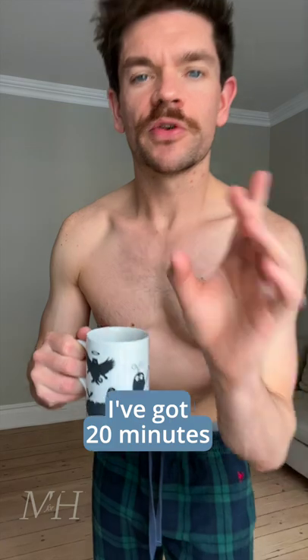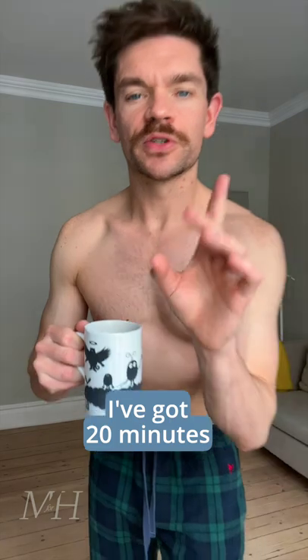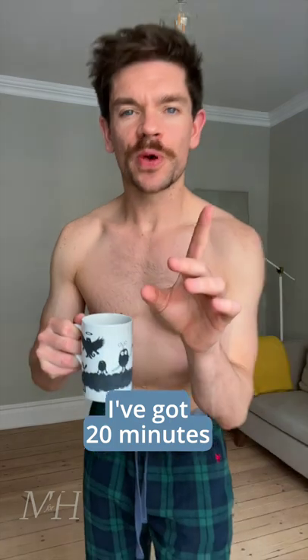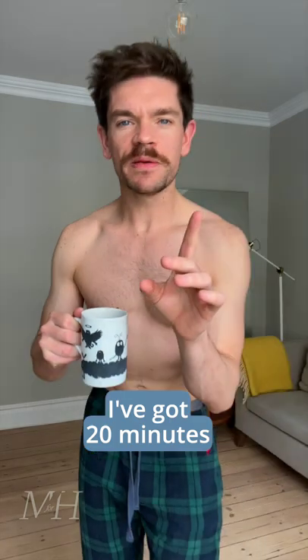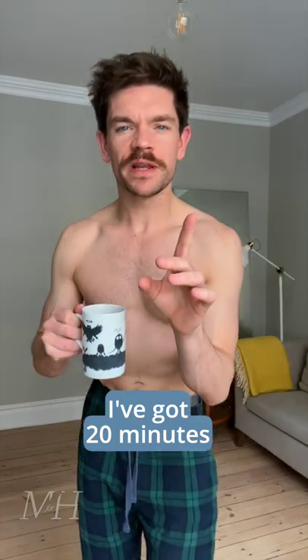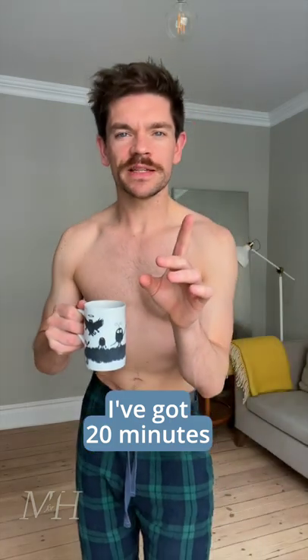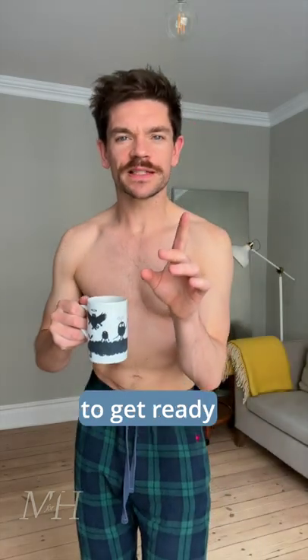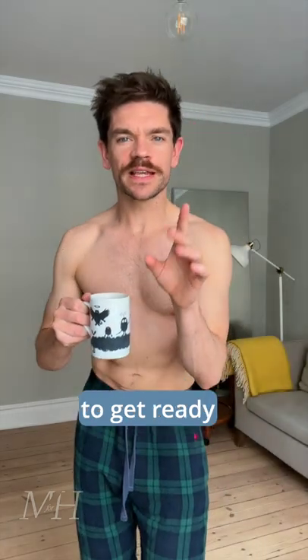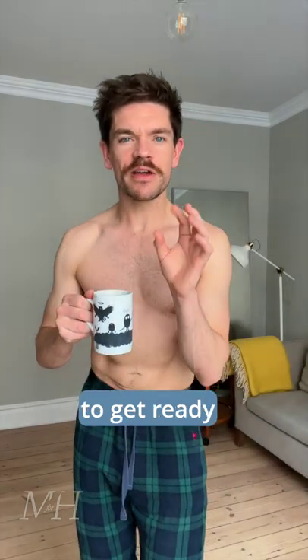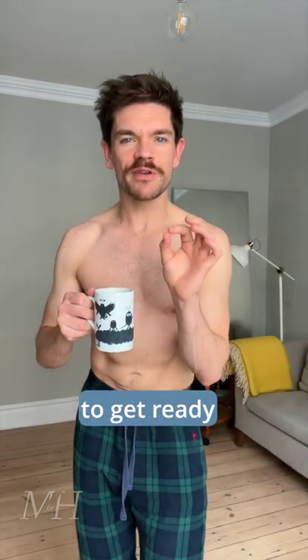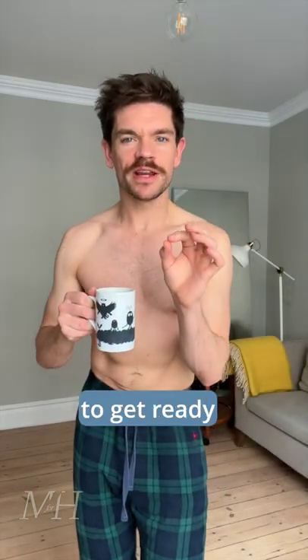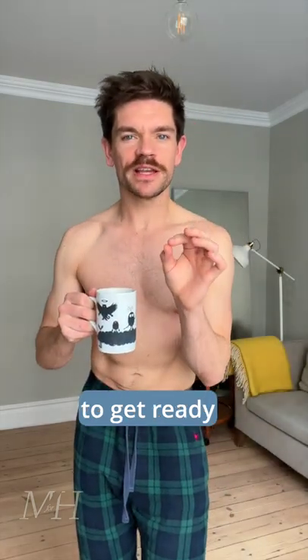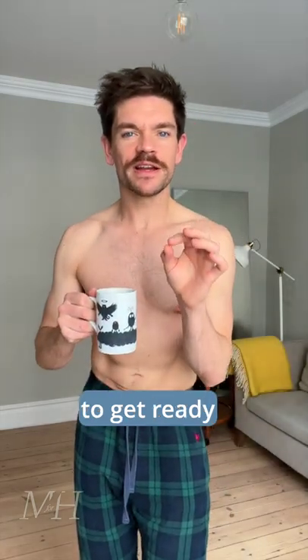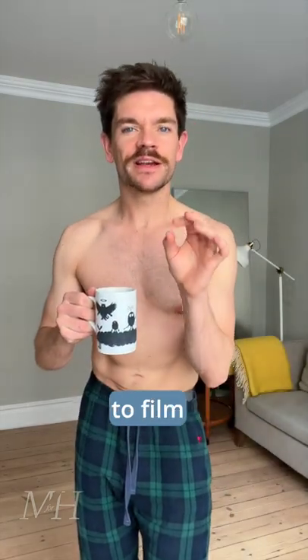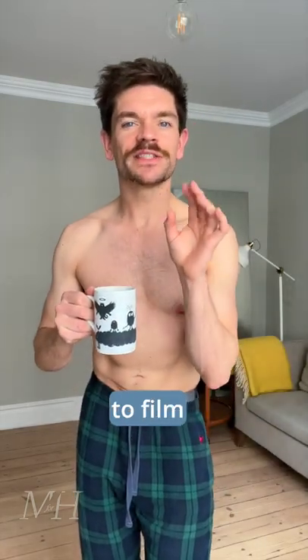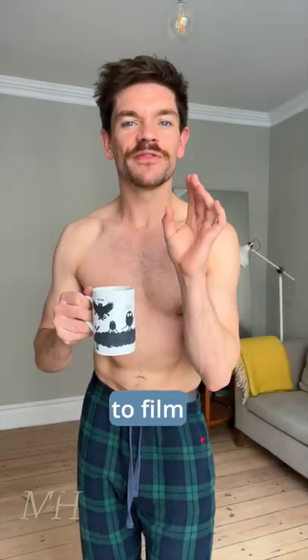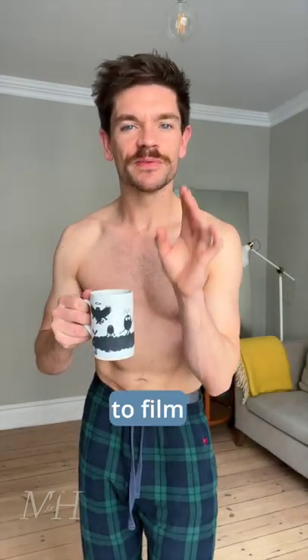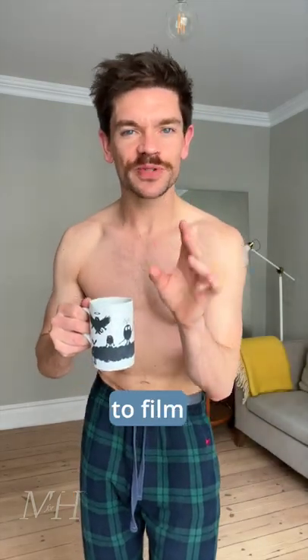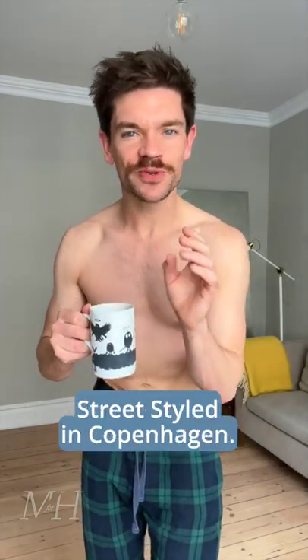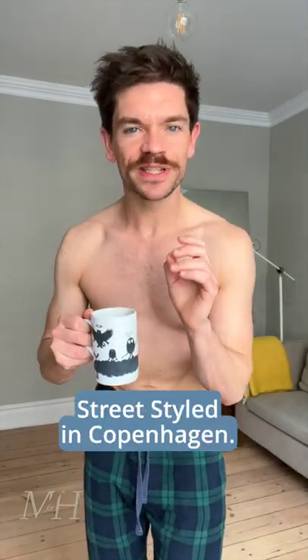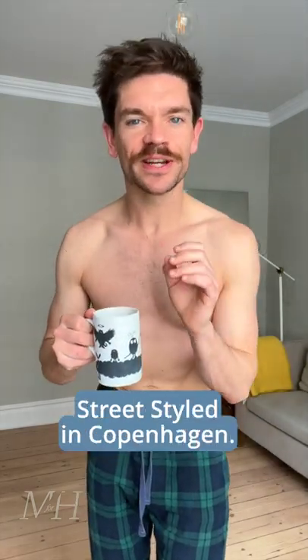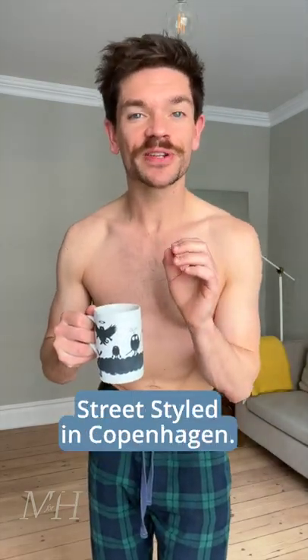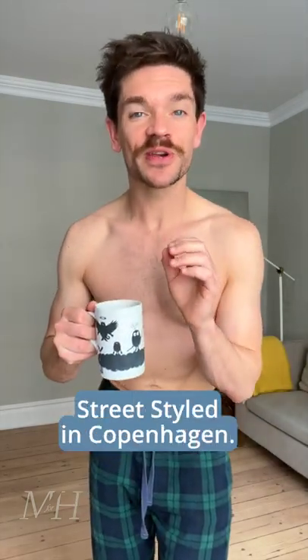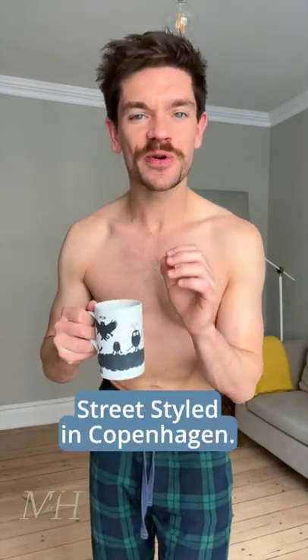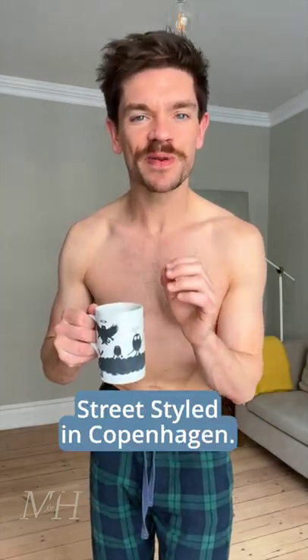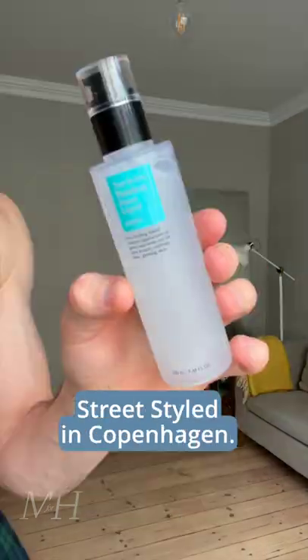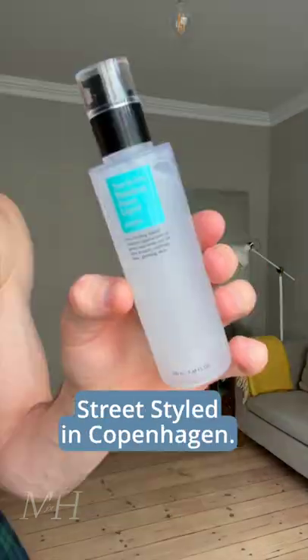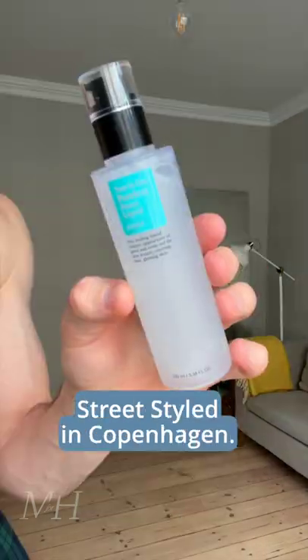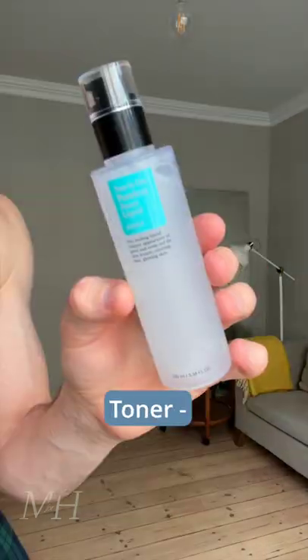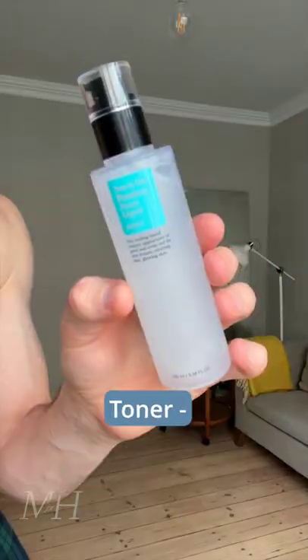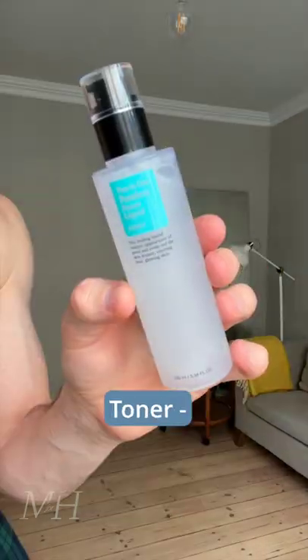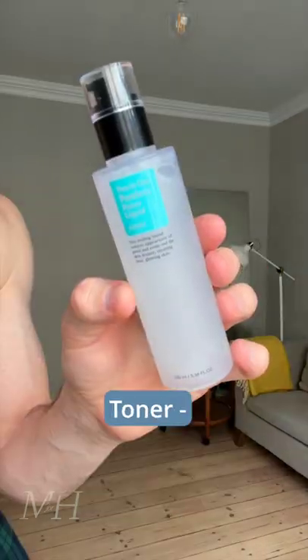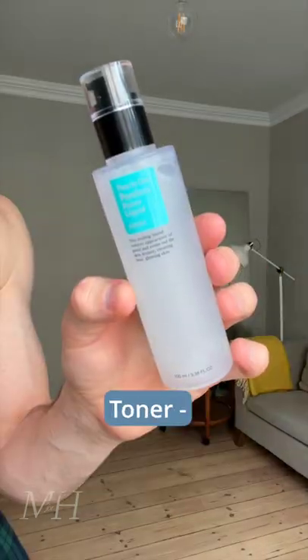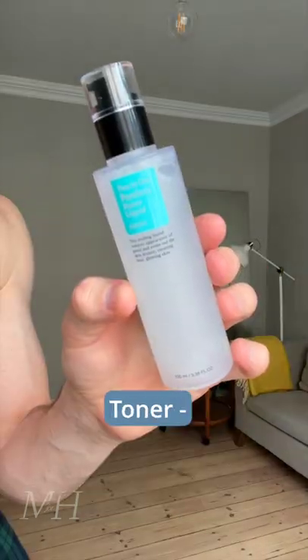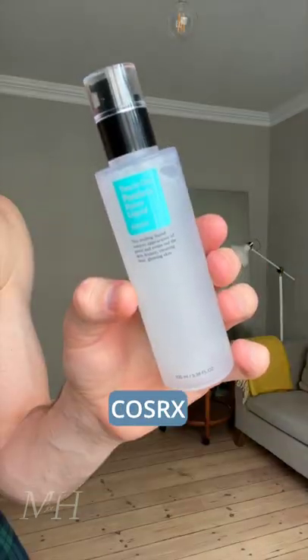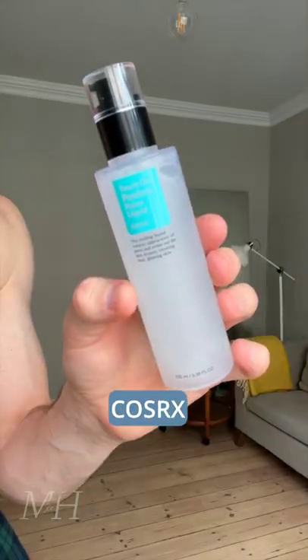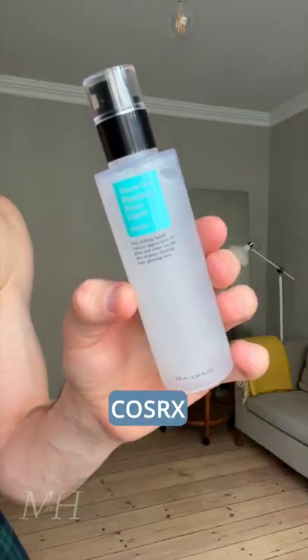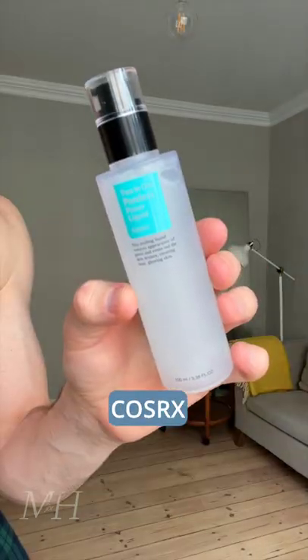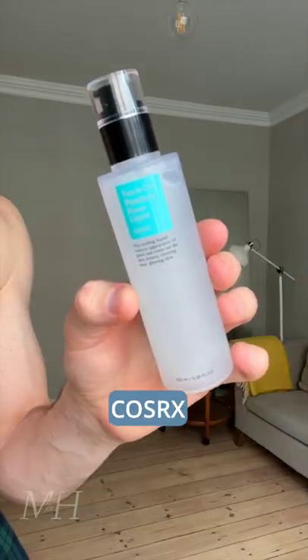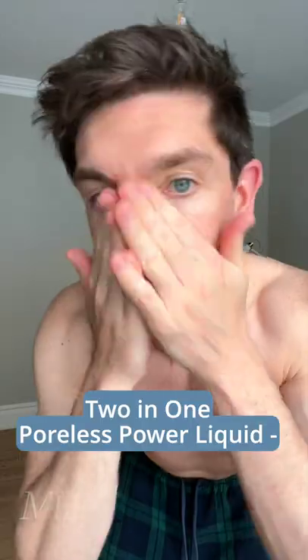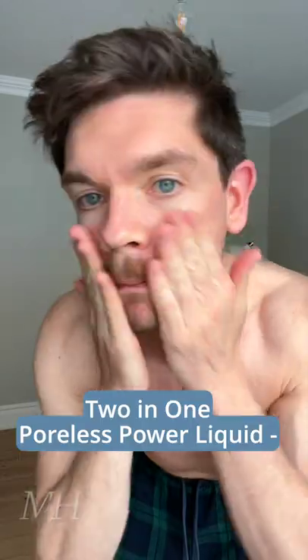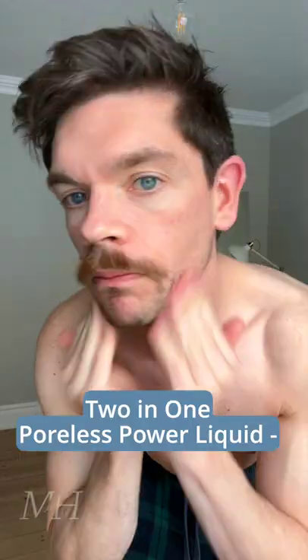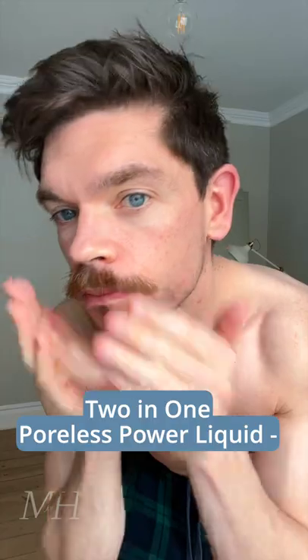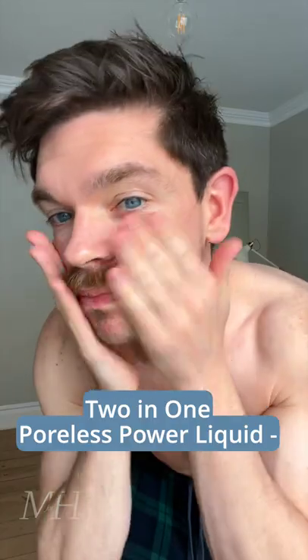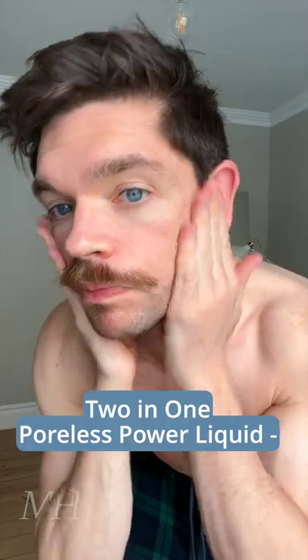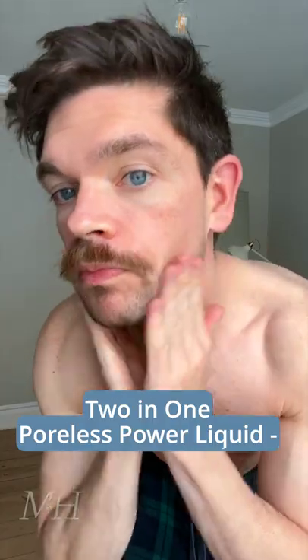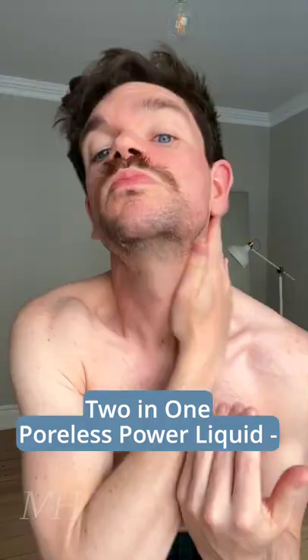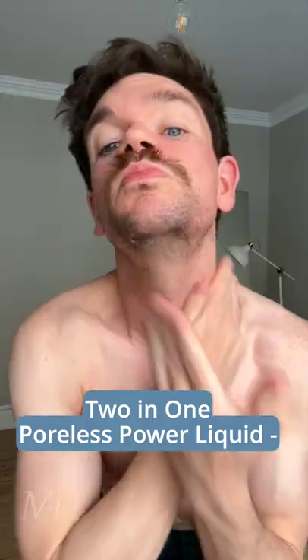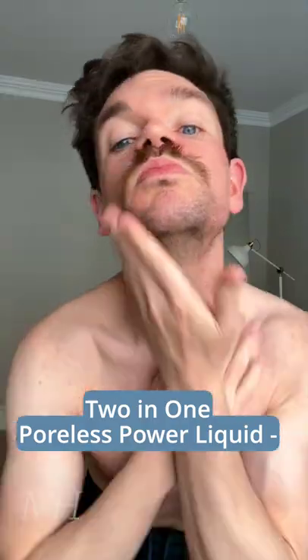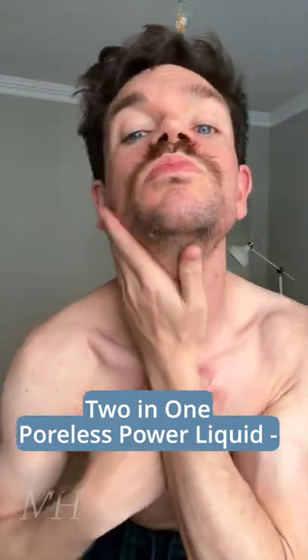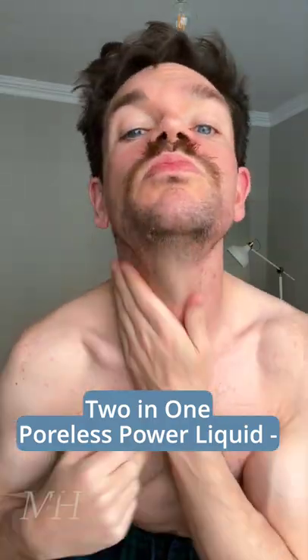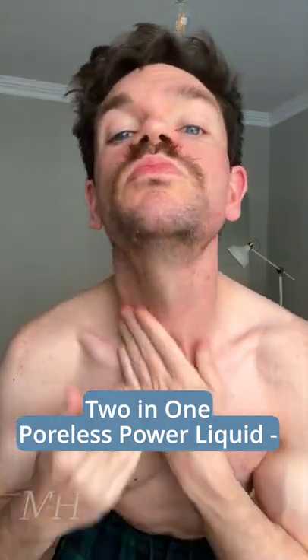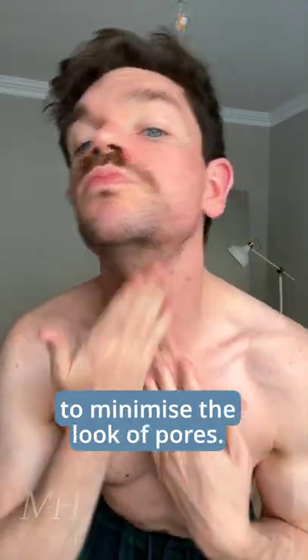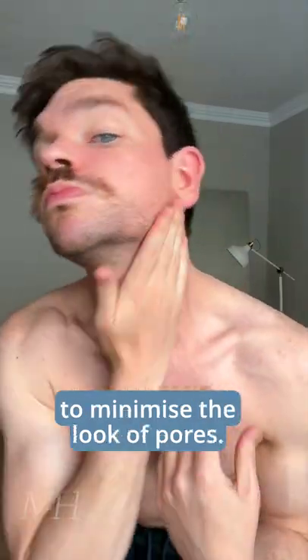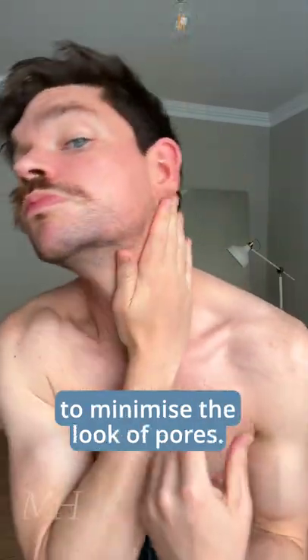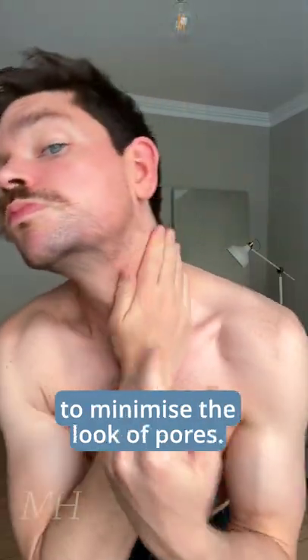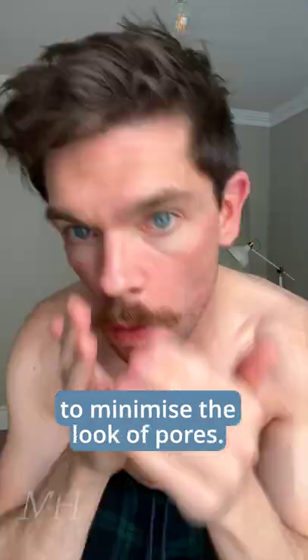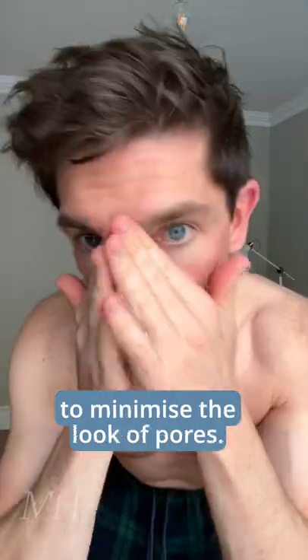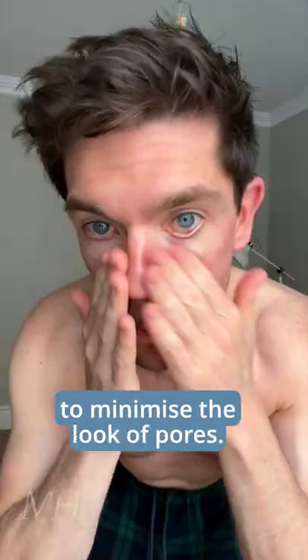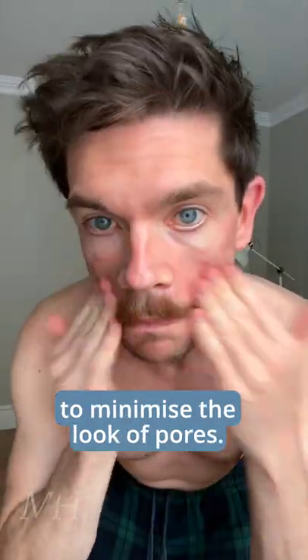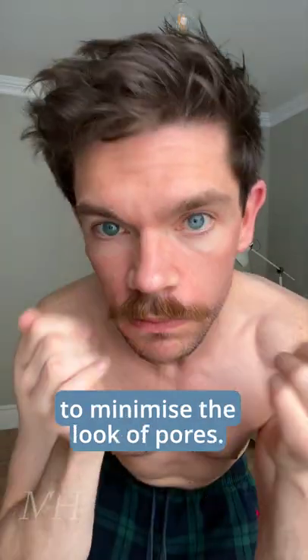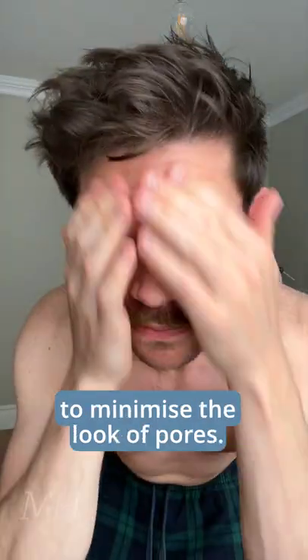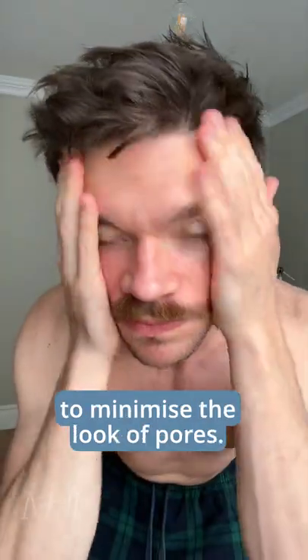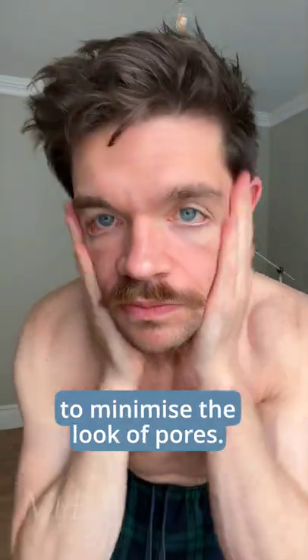We've got 20 minutes to get ready to film Street Style in Copenhagen. Toner, then Cosrx 2-in-1 Poreless Power Liquid to minimise the pores.